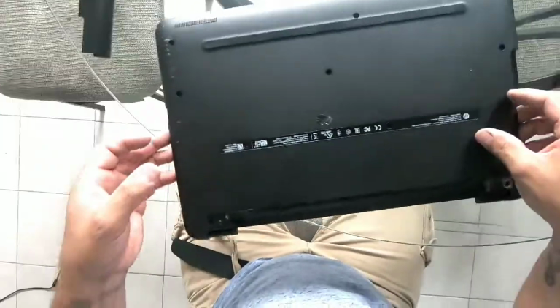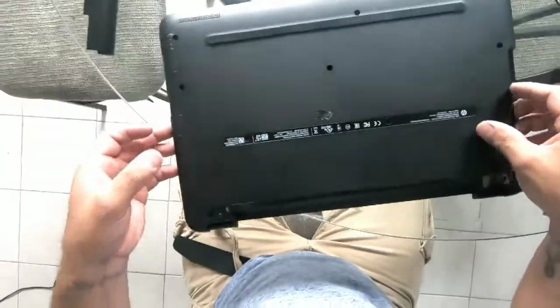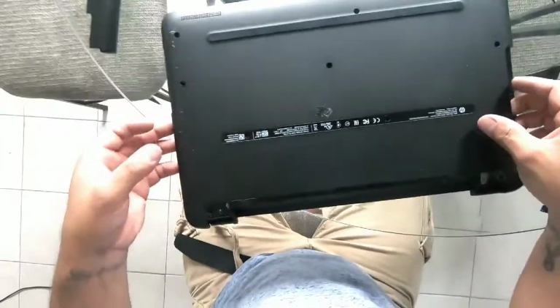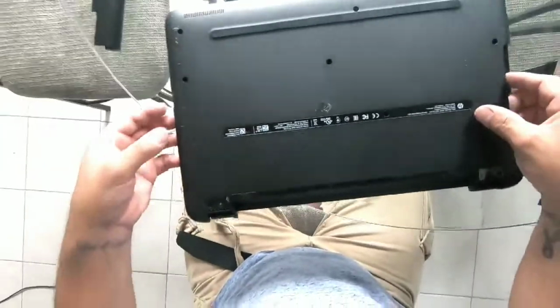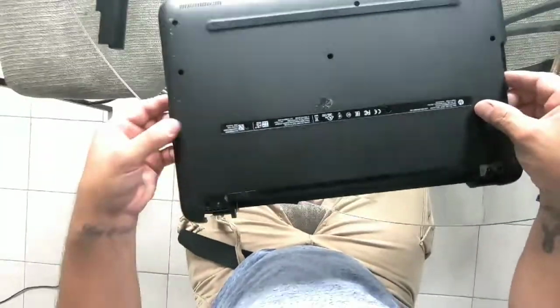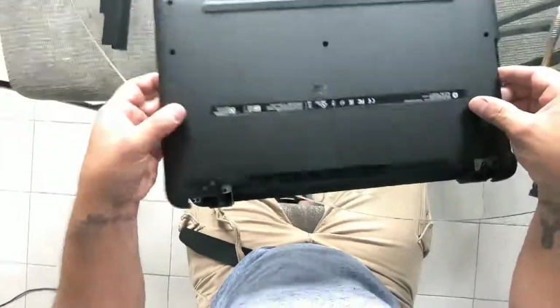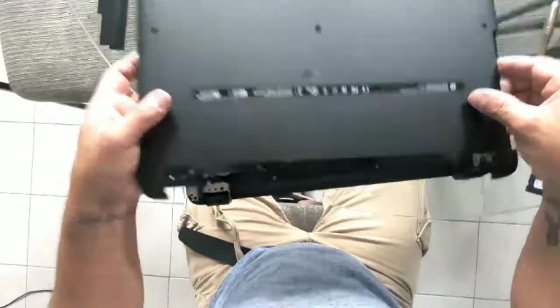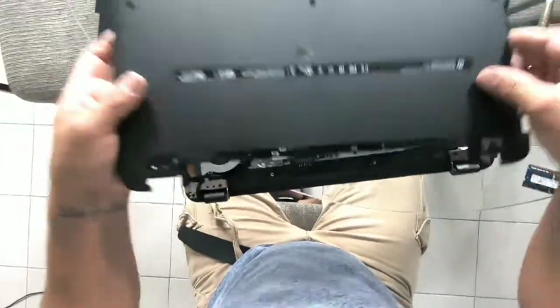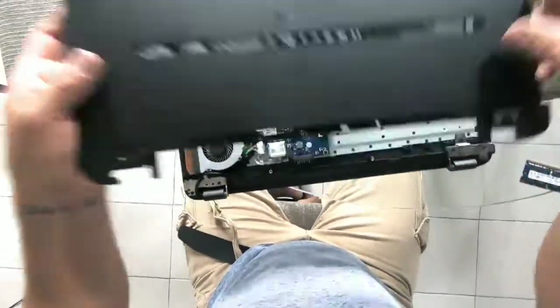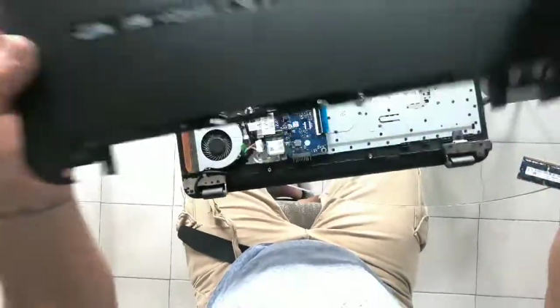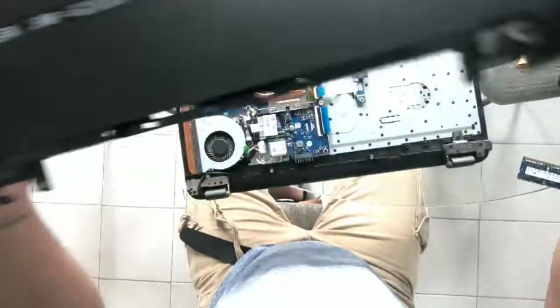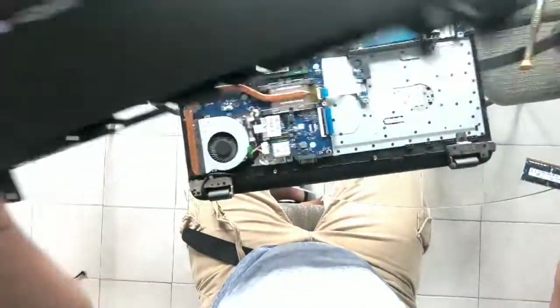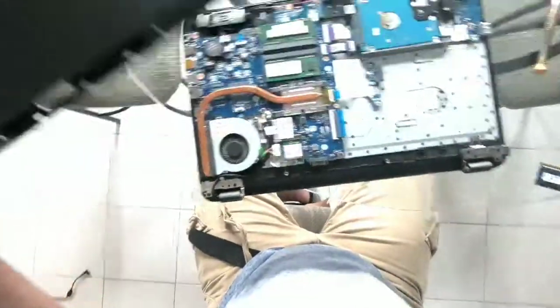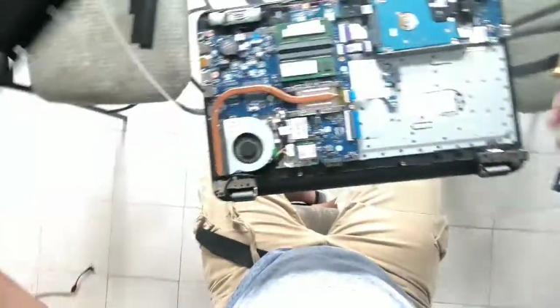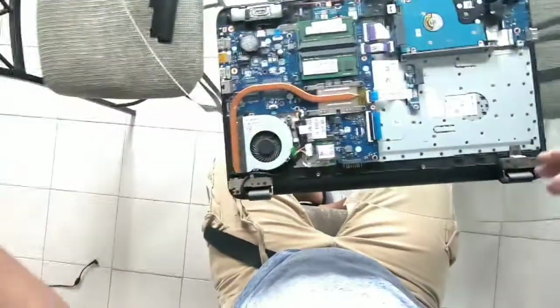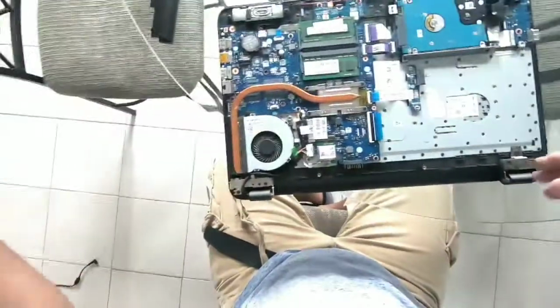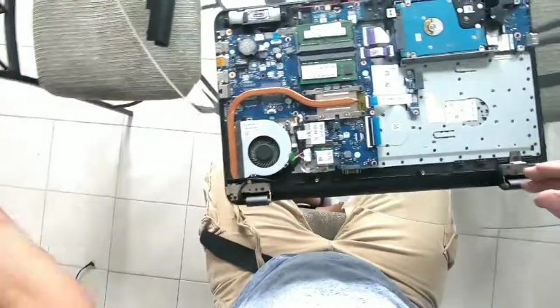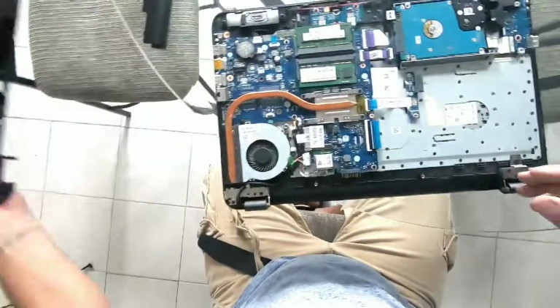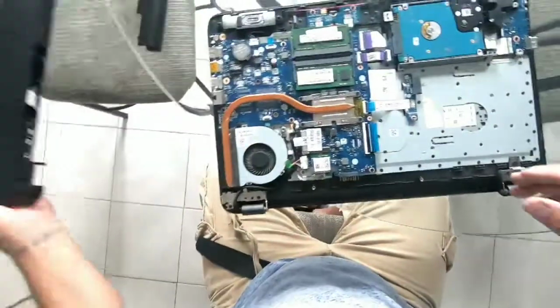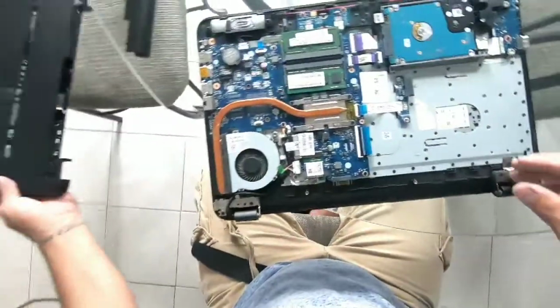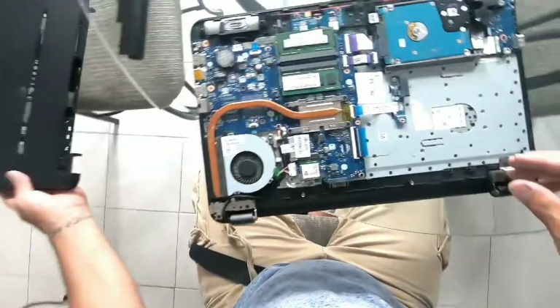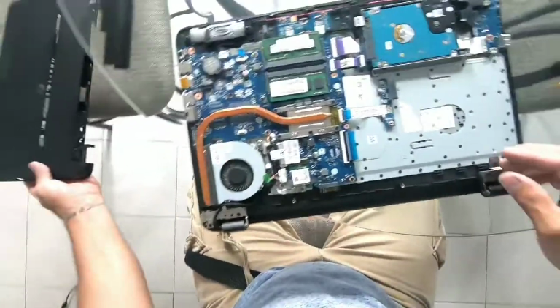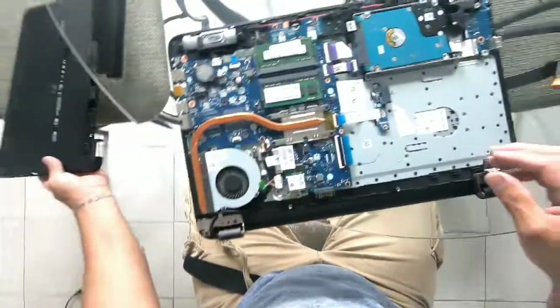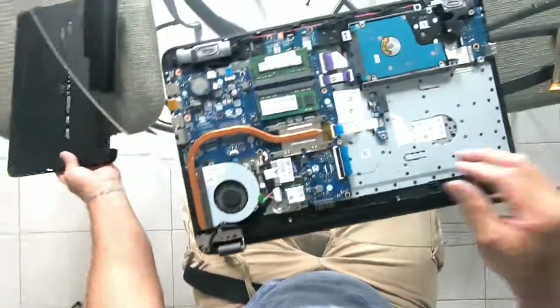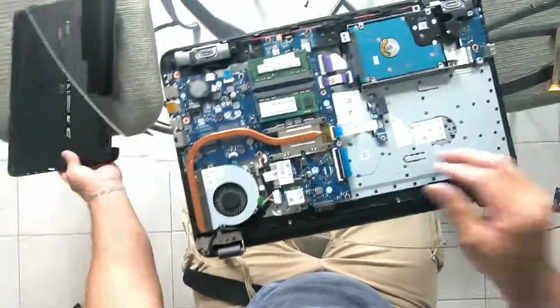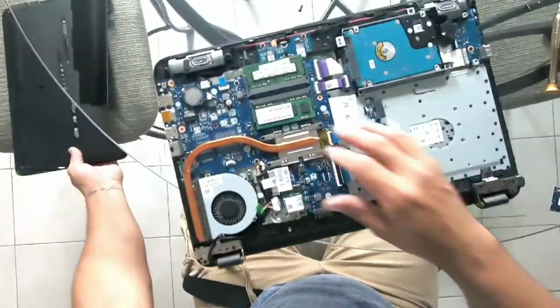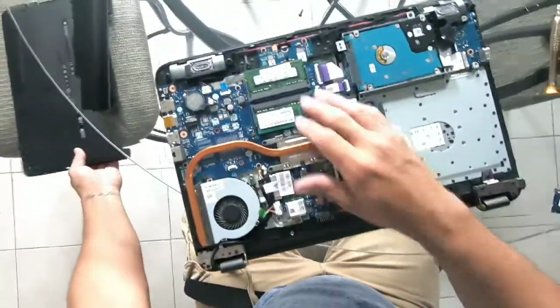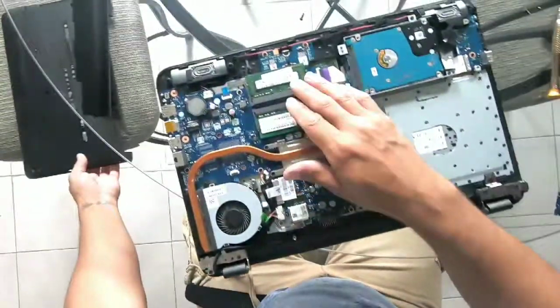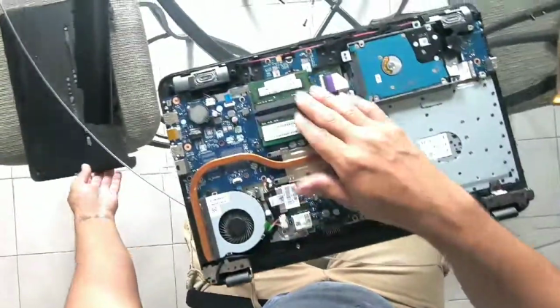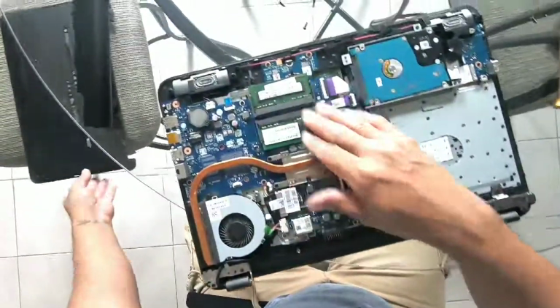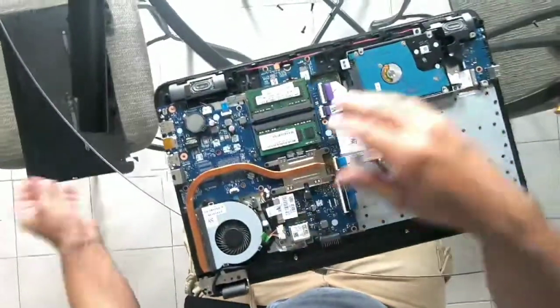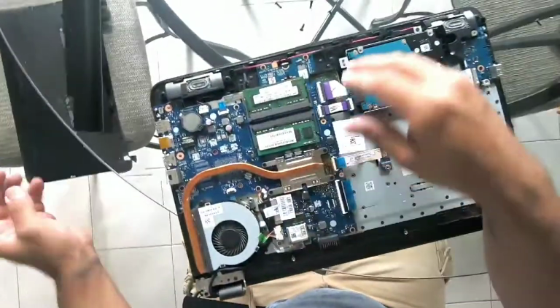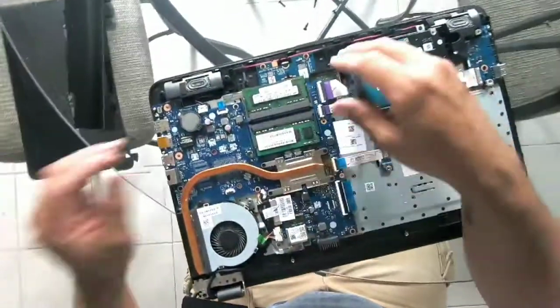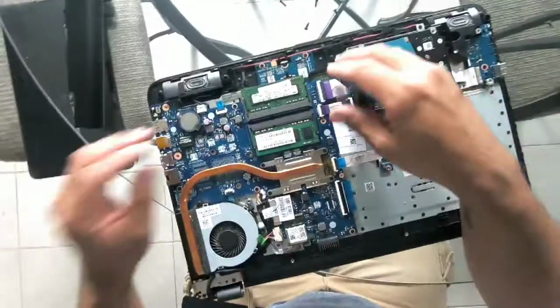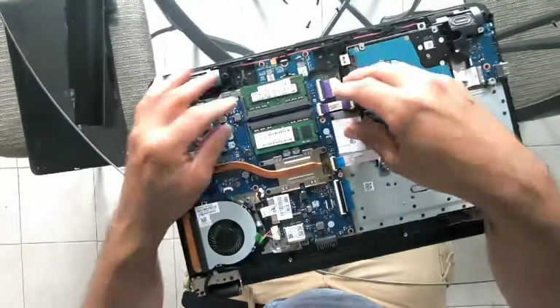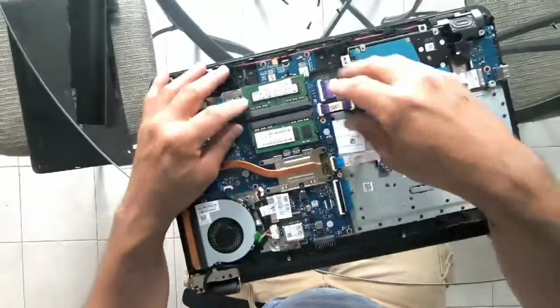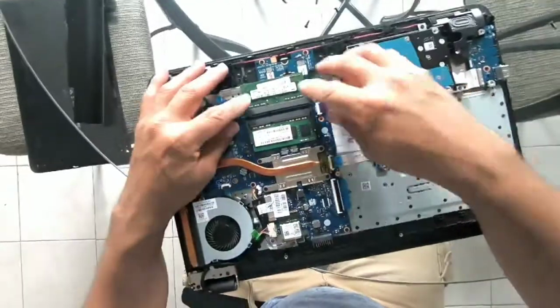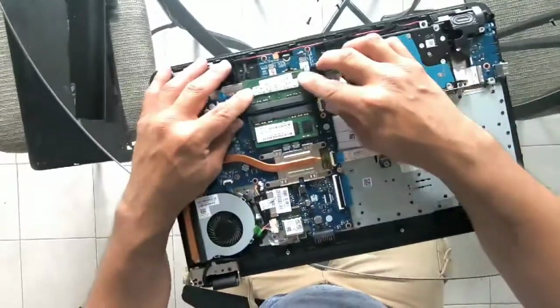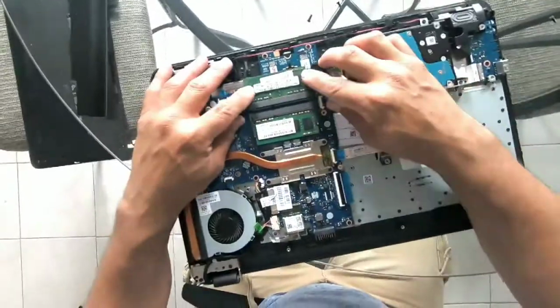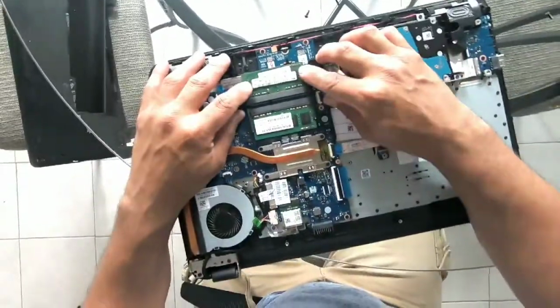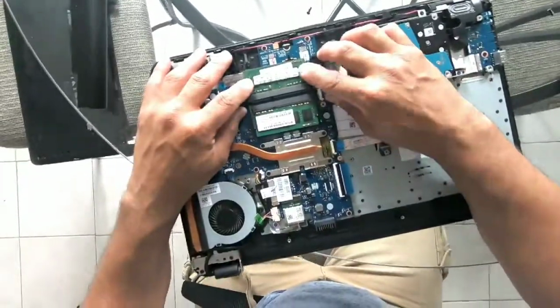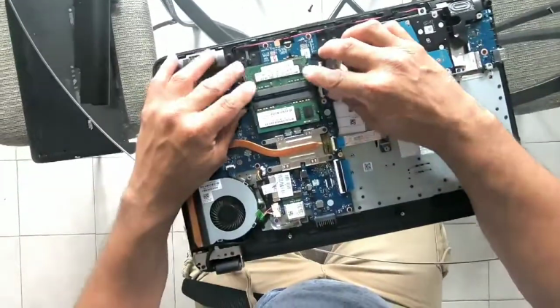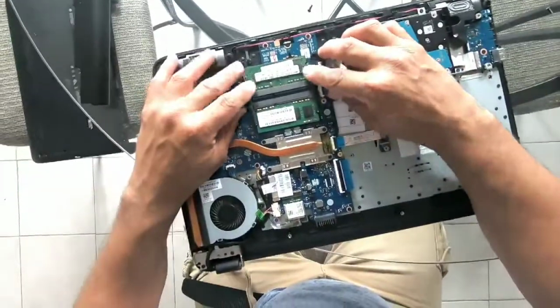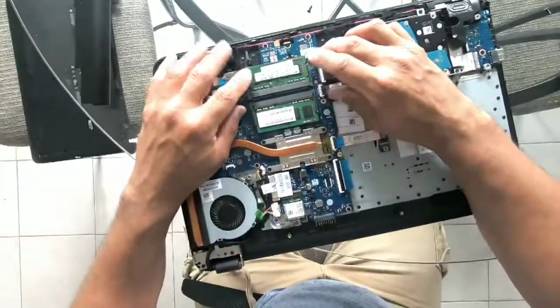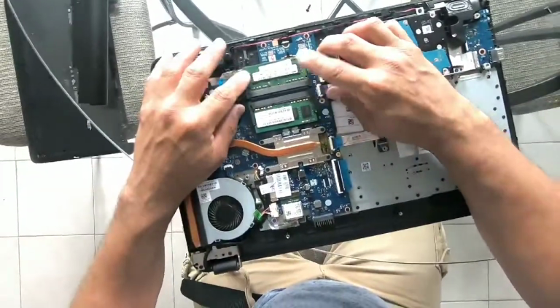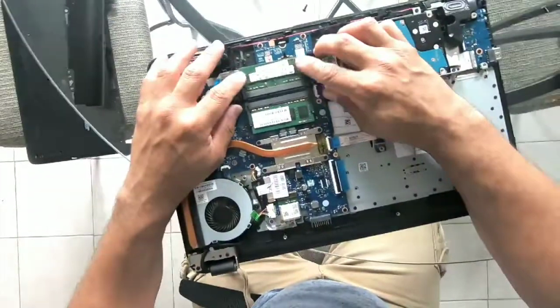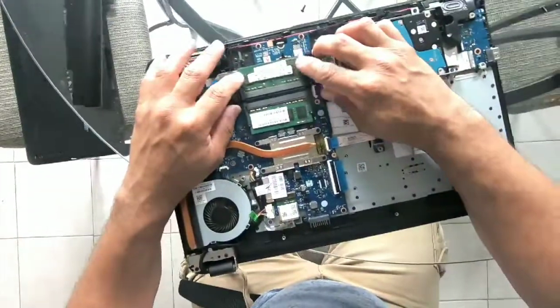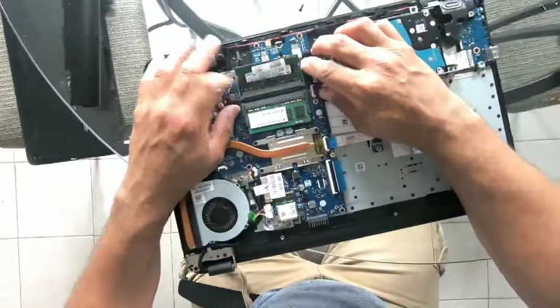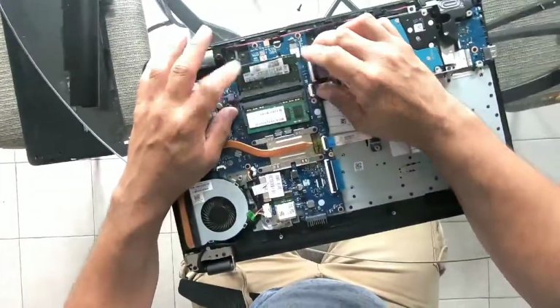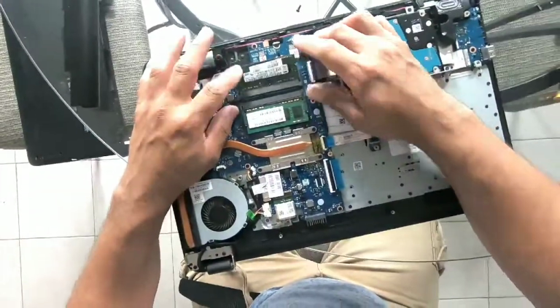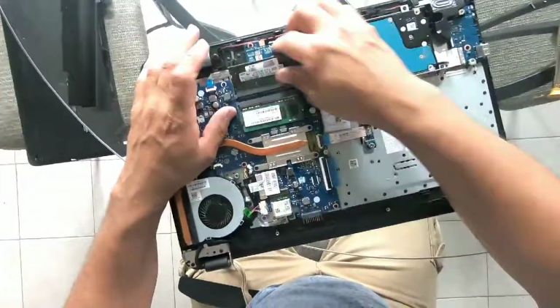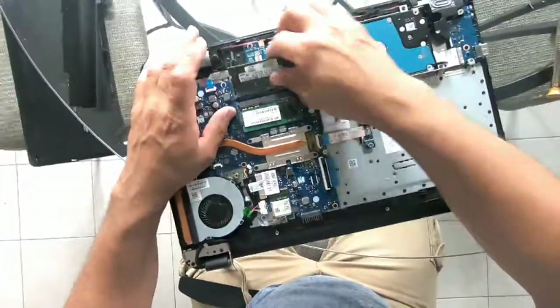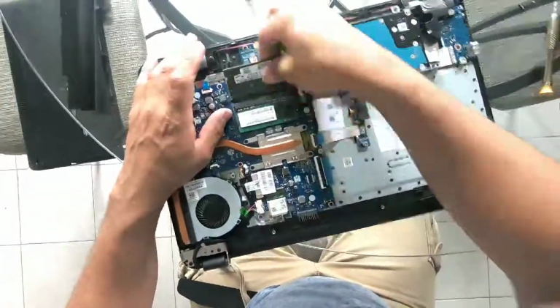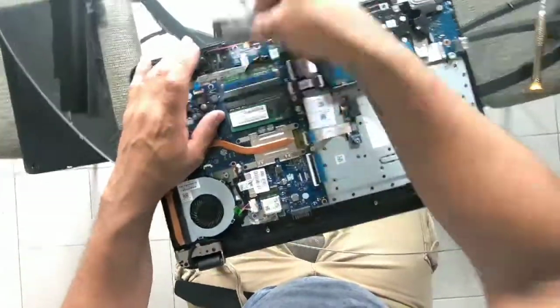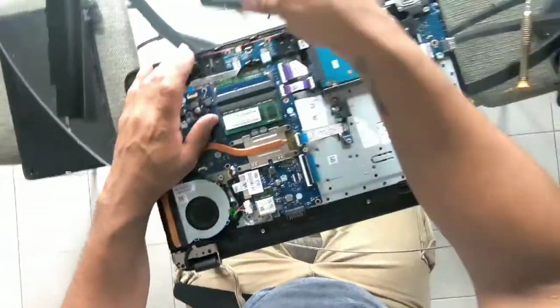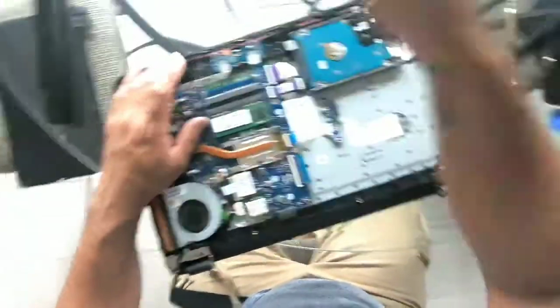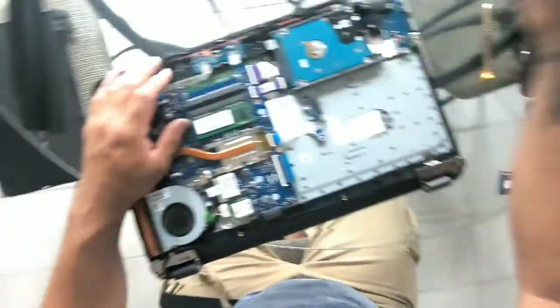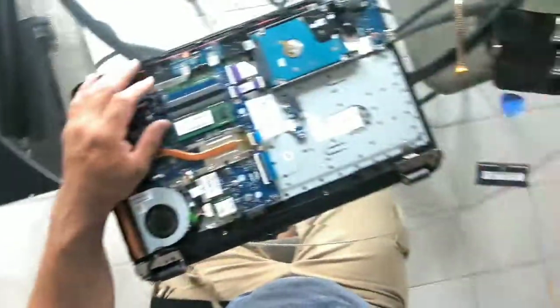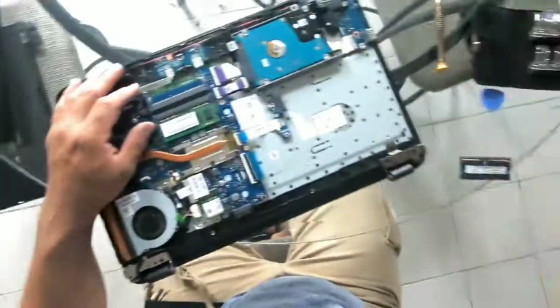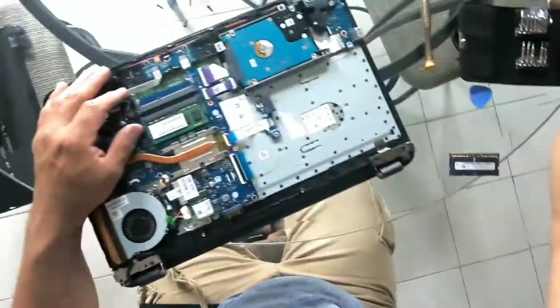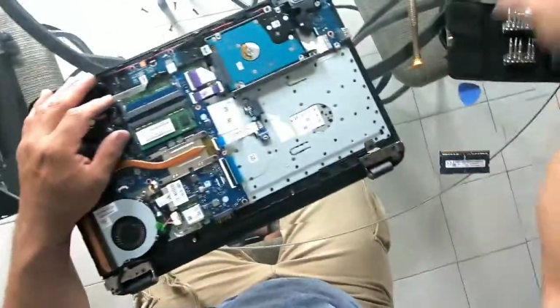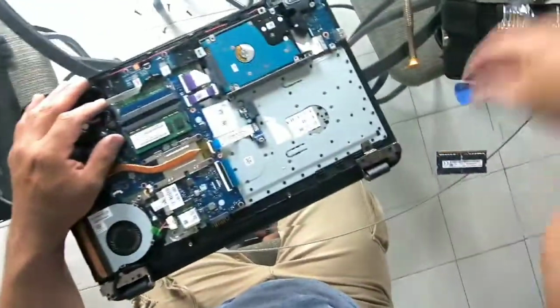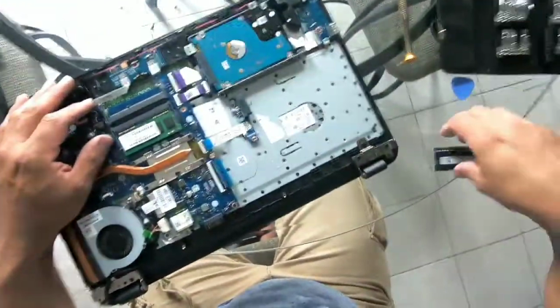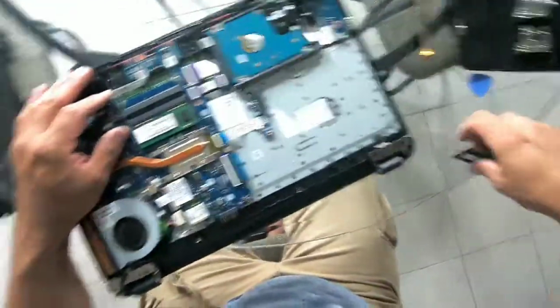Once your screws are off, take the cover off. These are your ROMs.